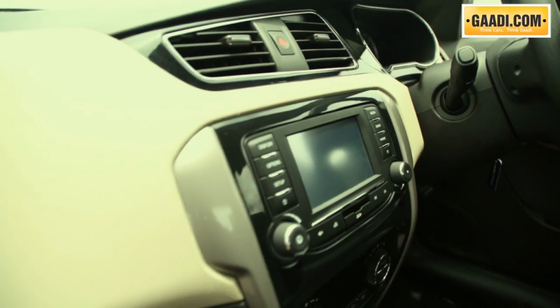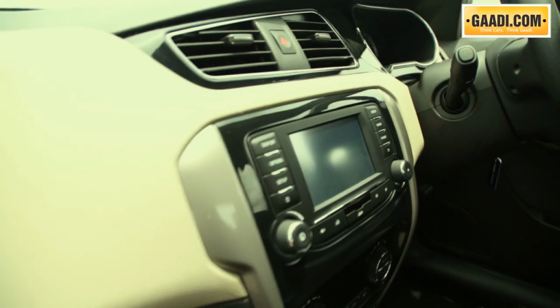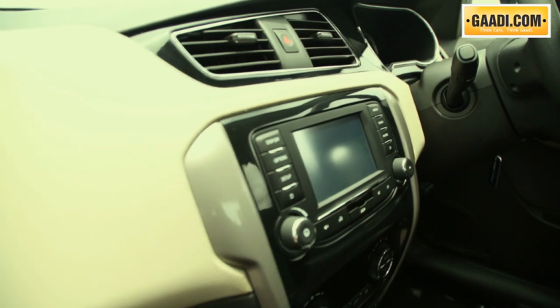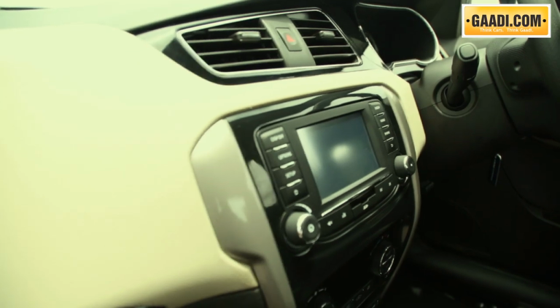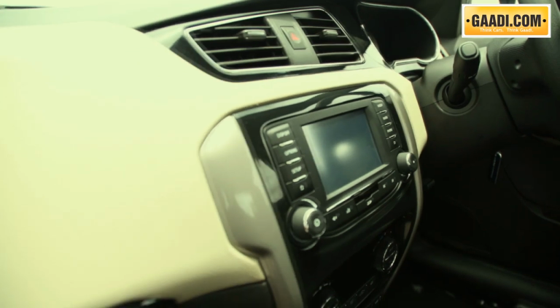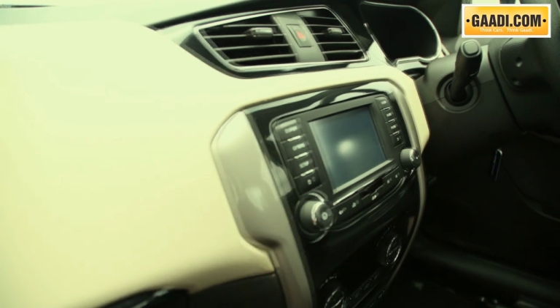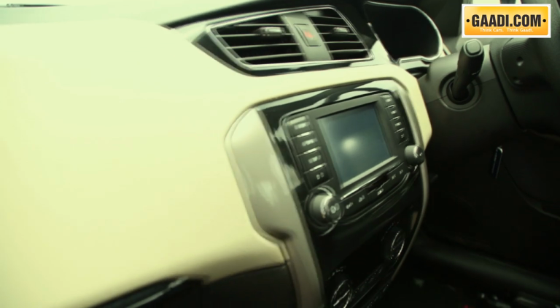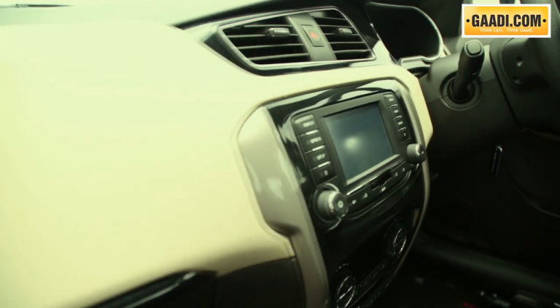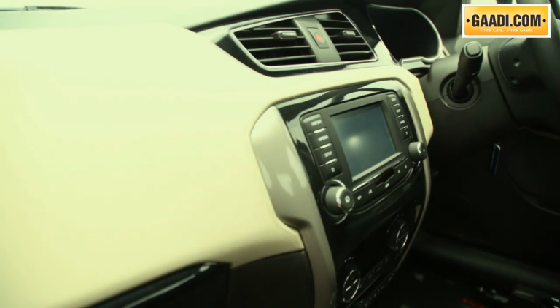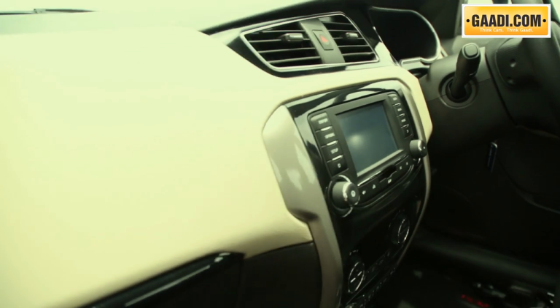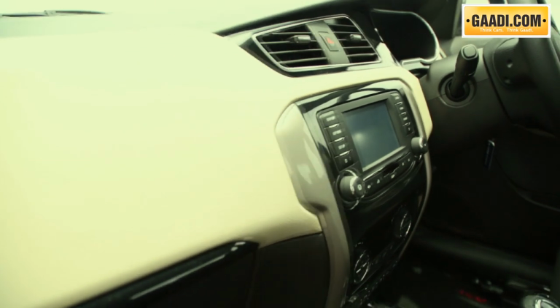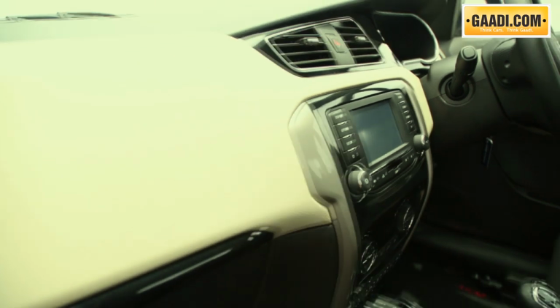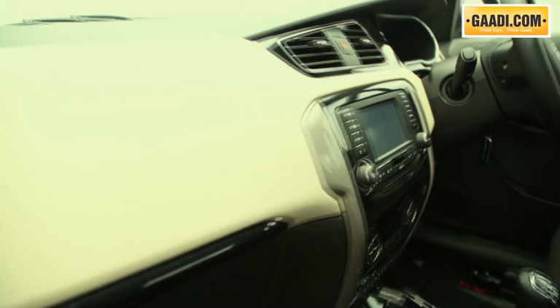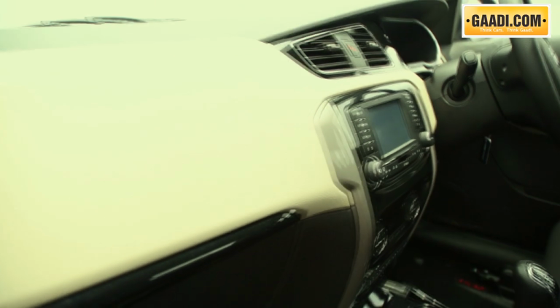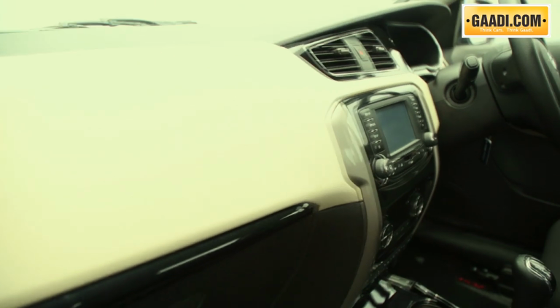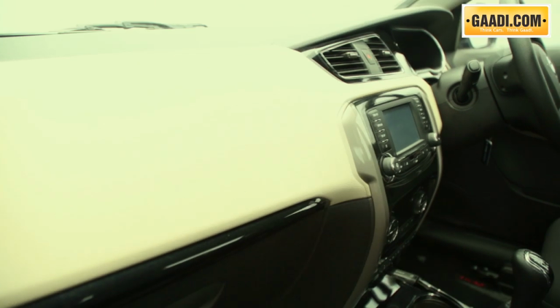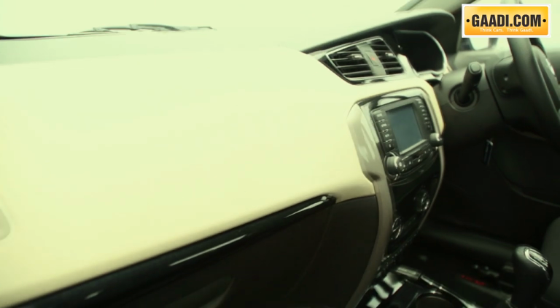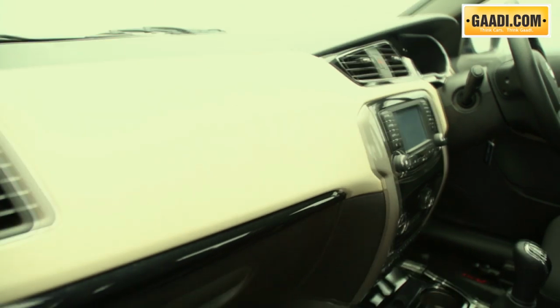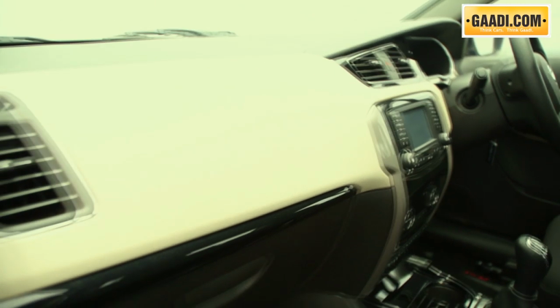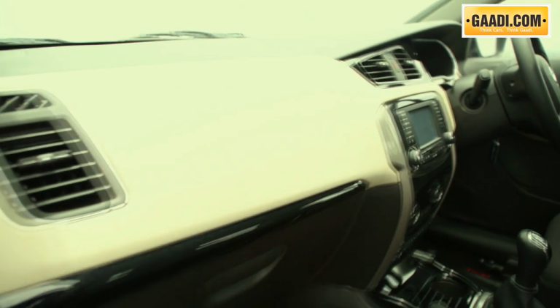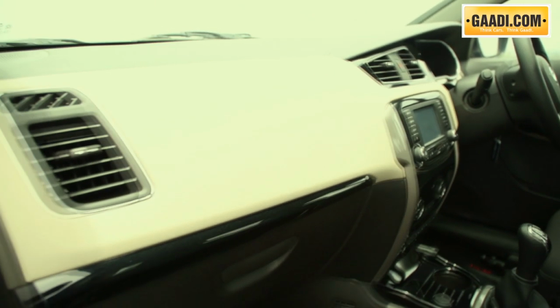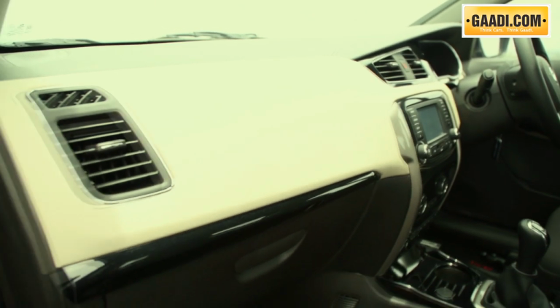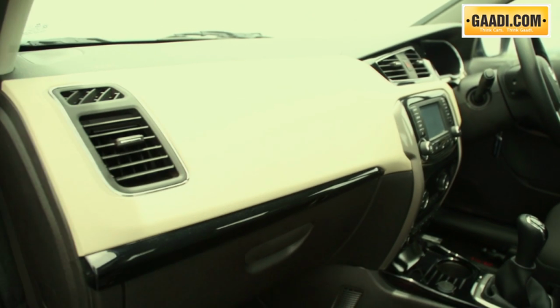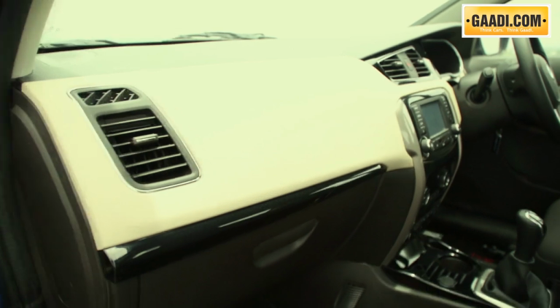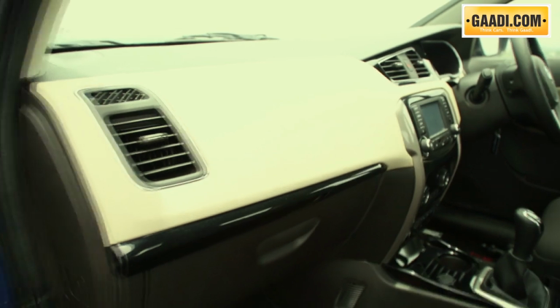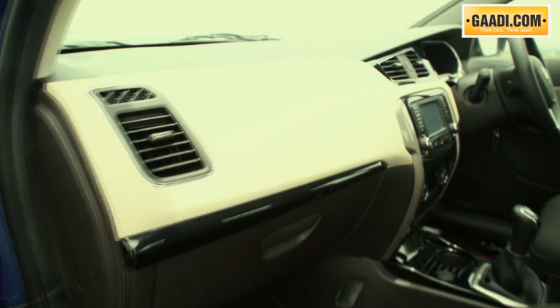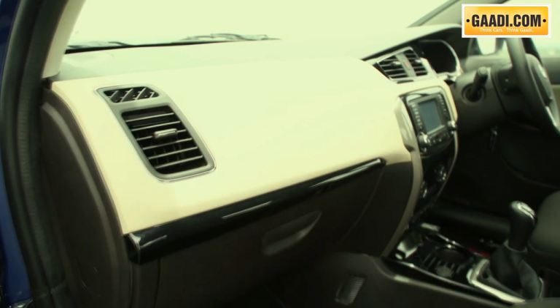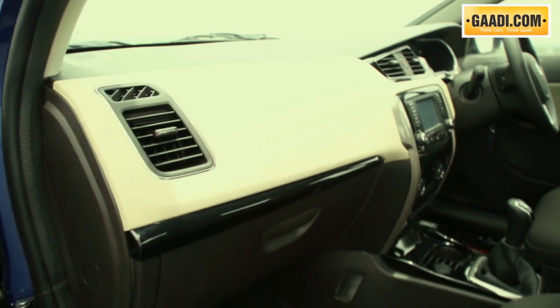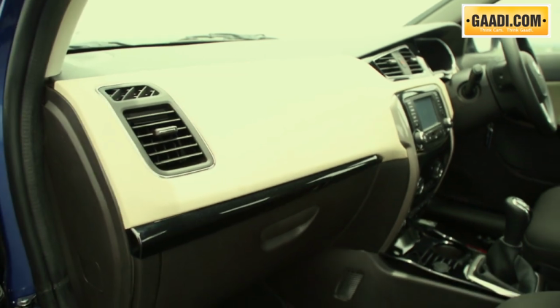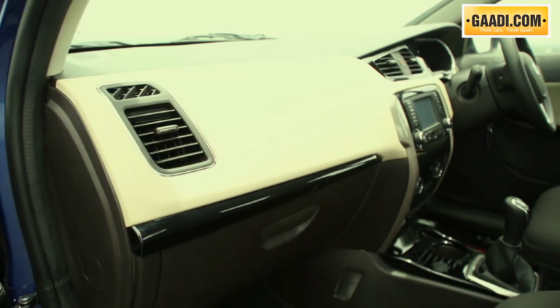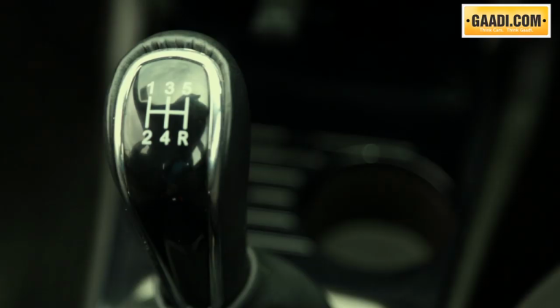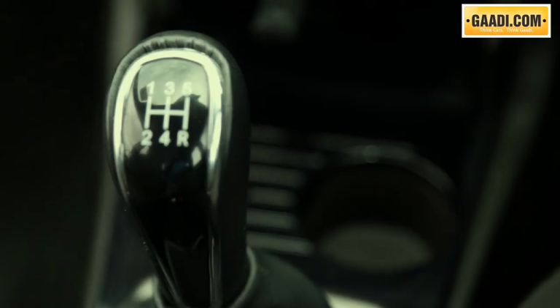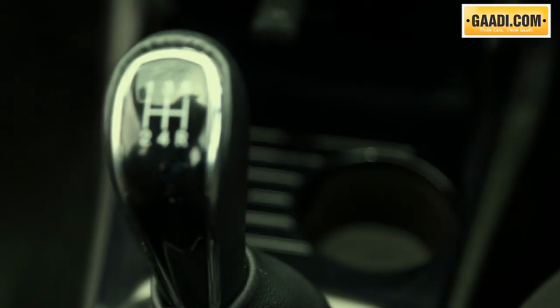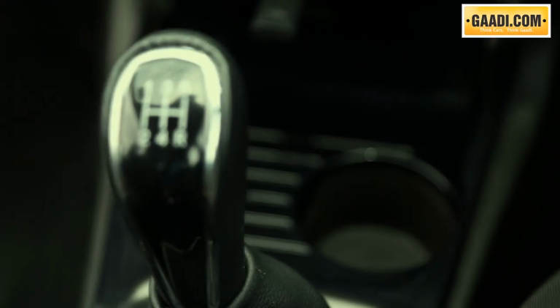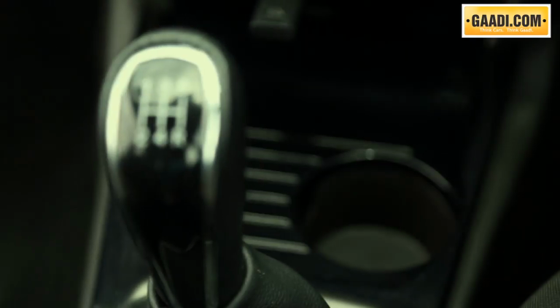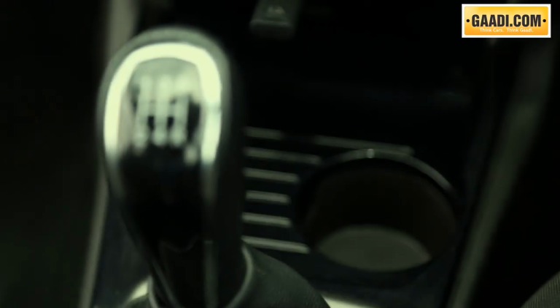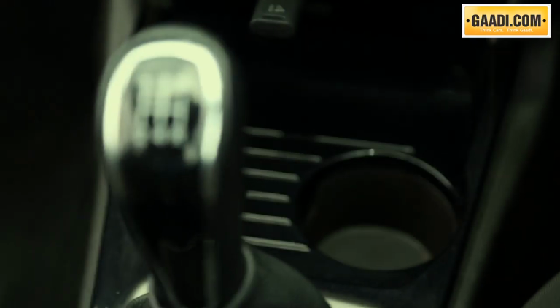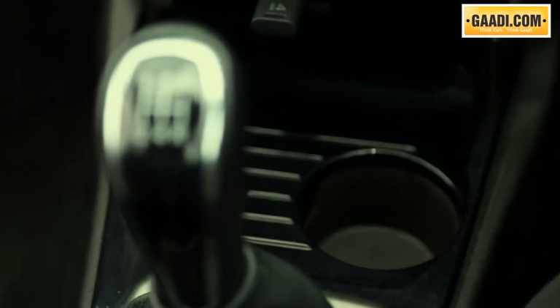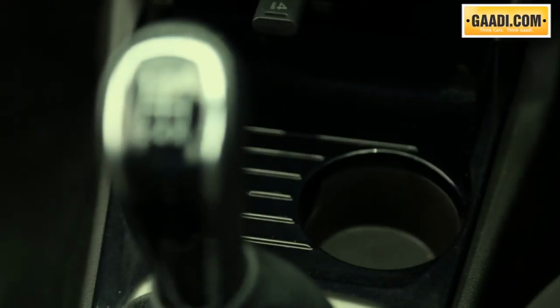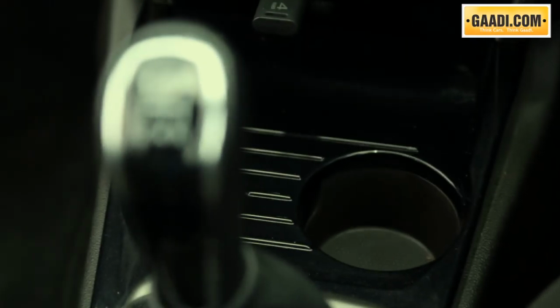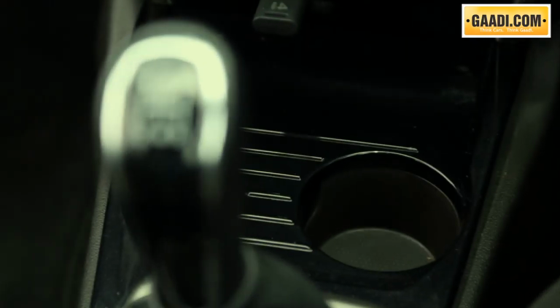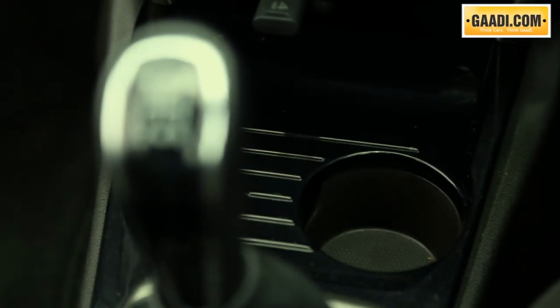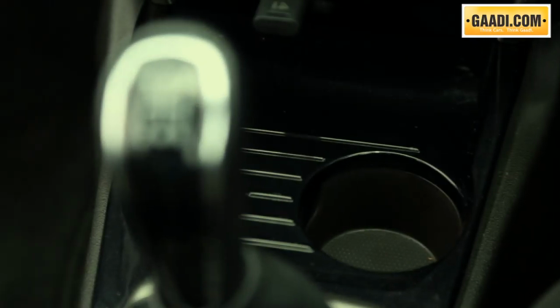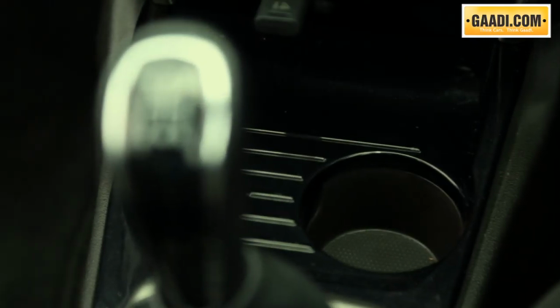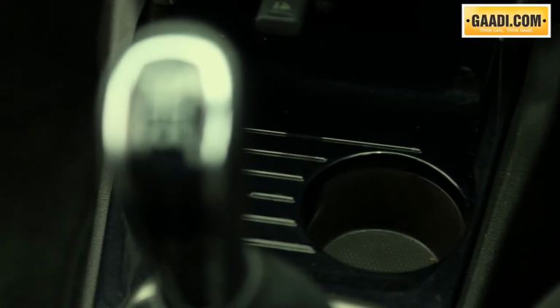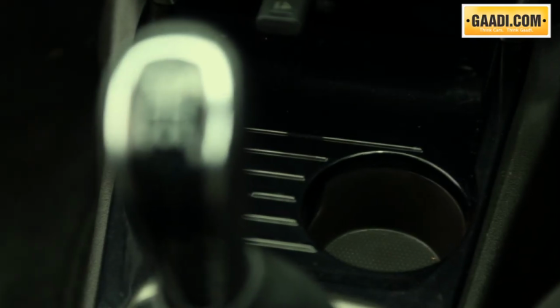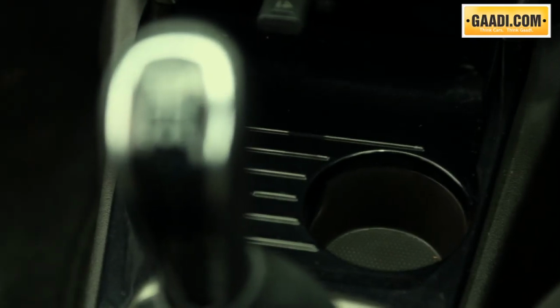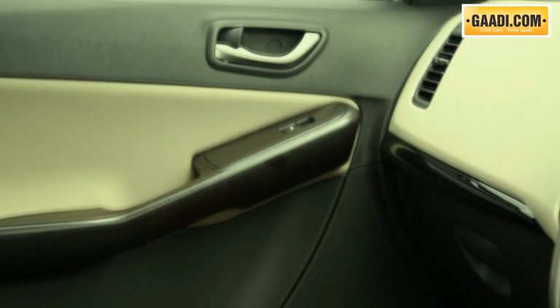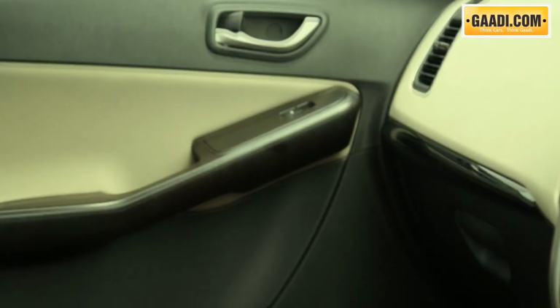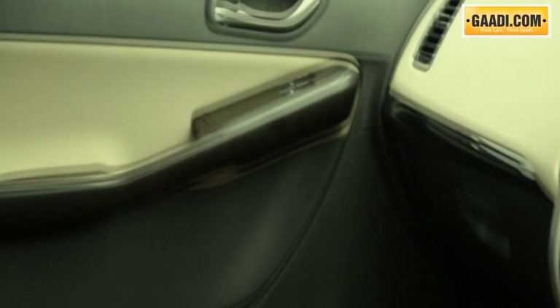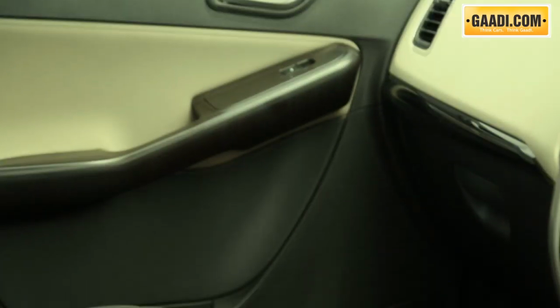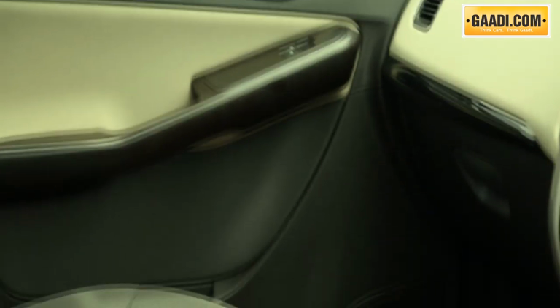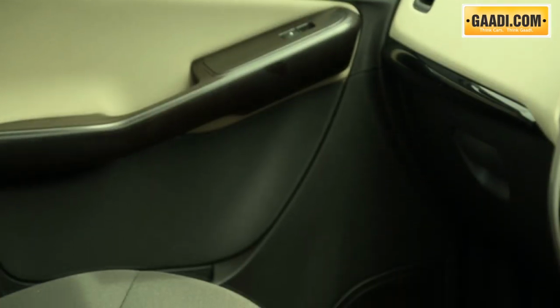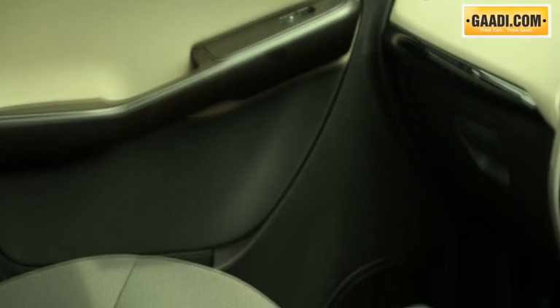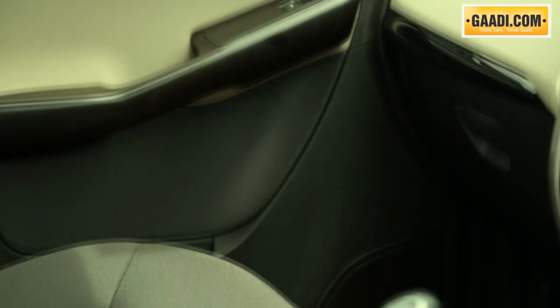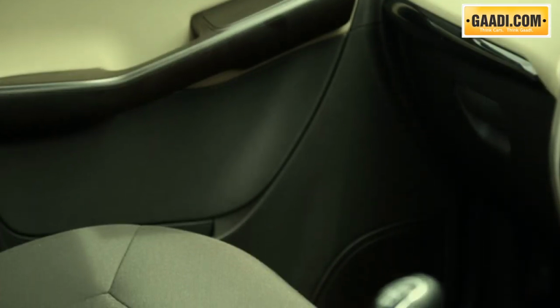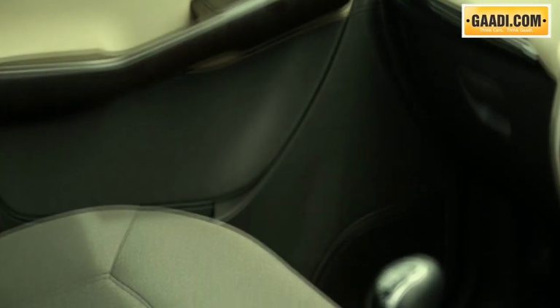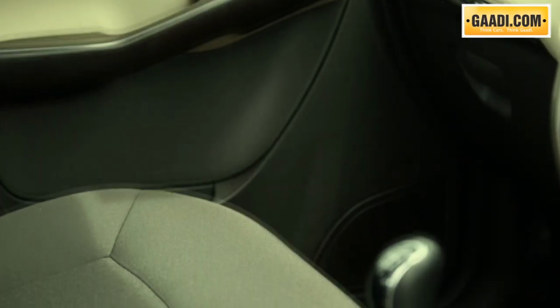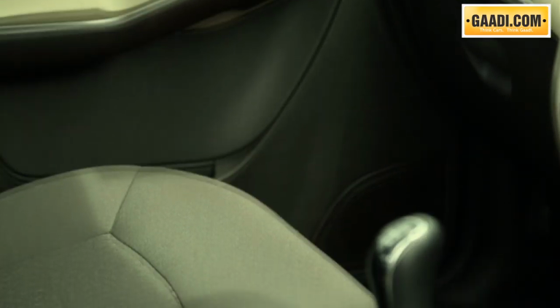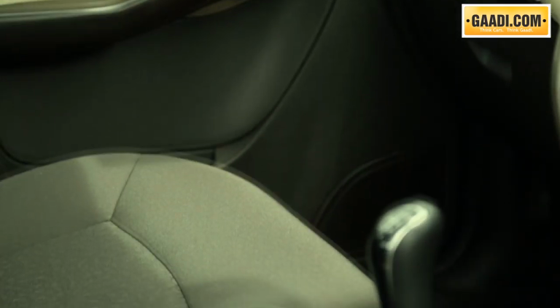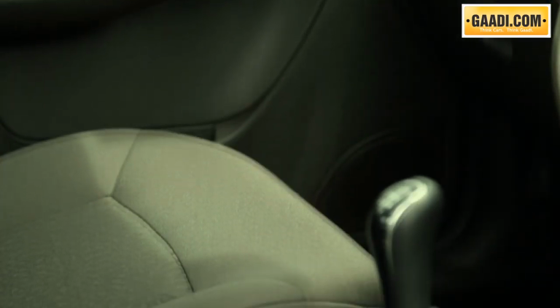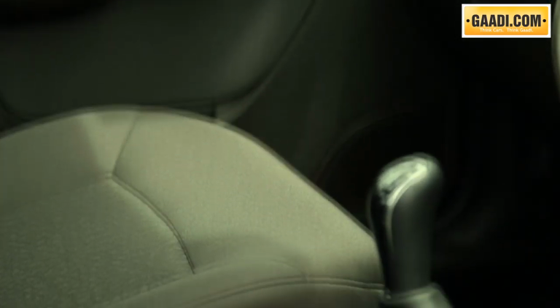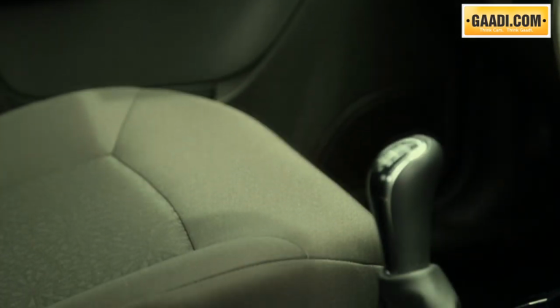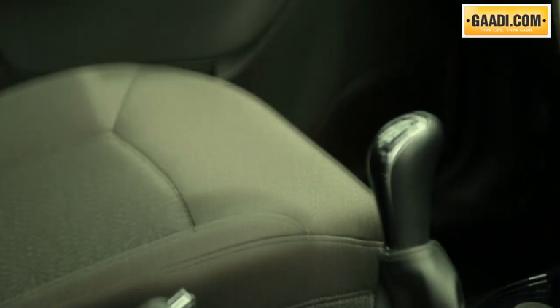What's disappointing in the cabin is the lack of cubby holes. There's only one cup holder and a parcel tray under the front passenger seat.